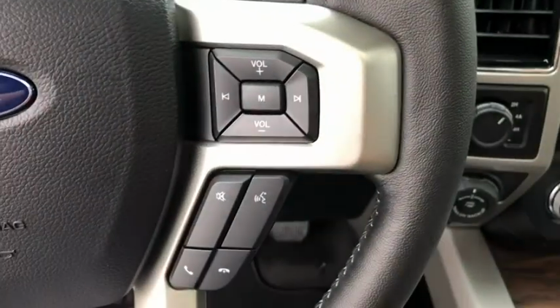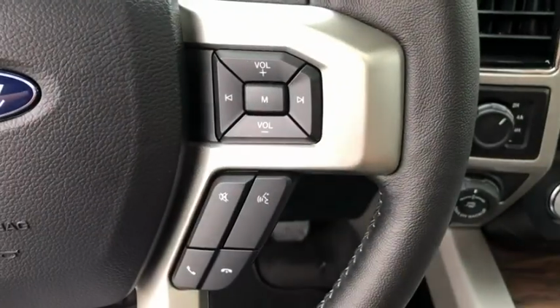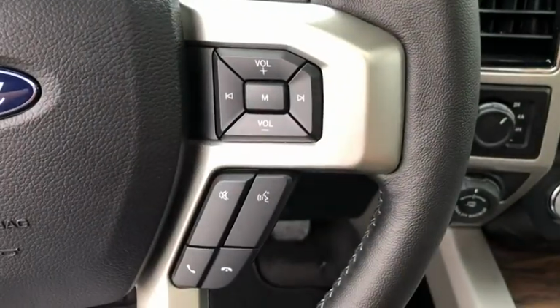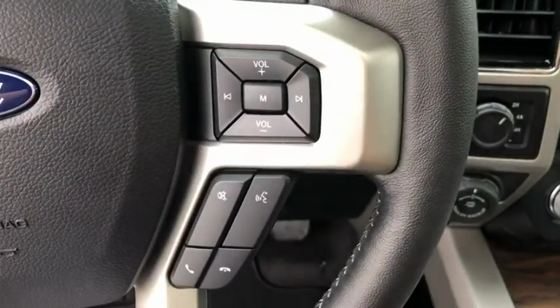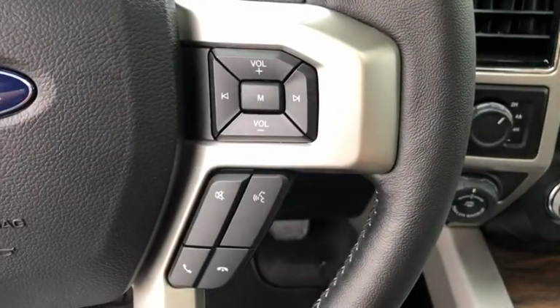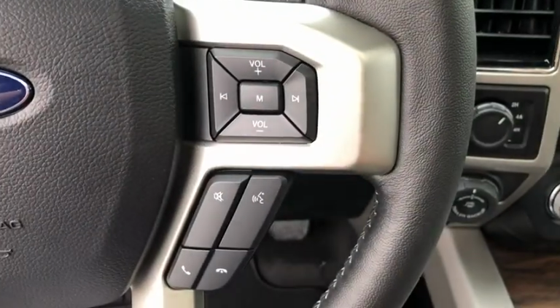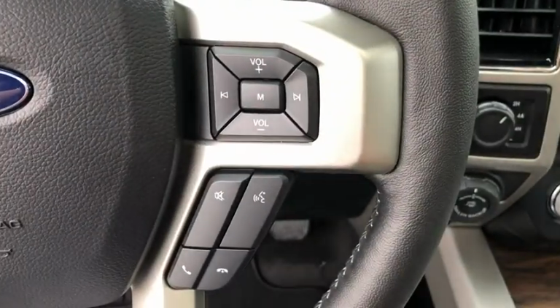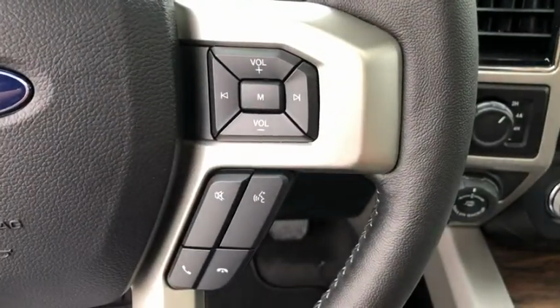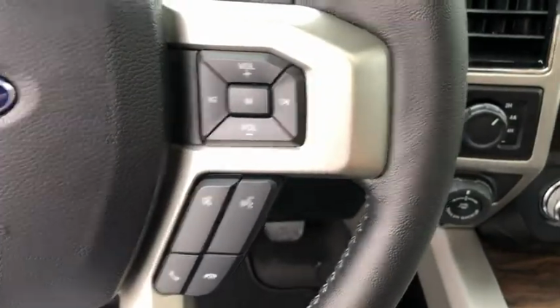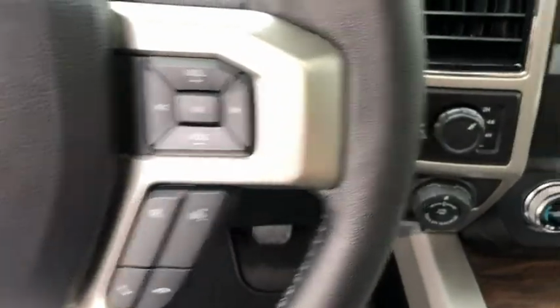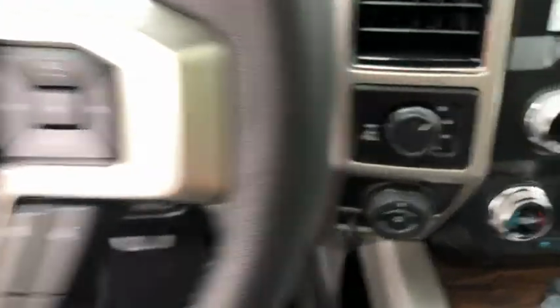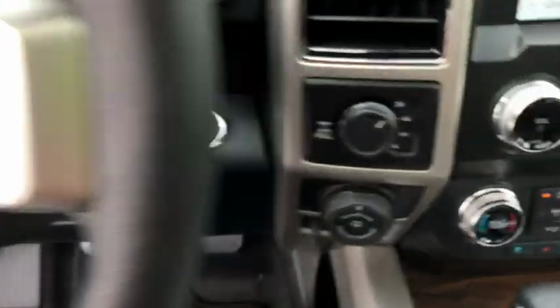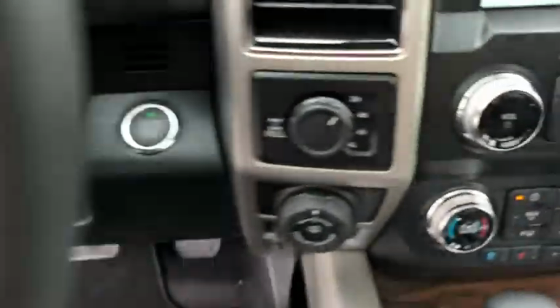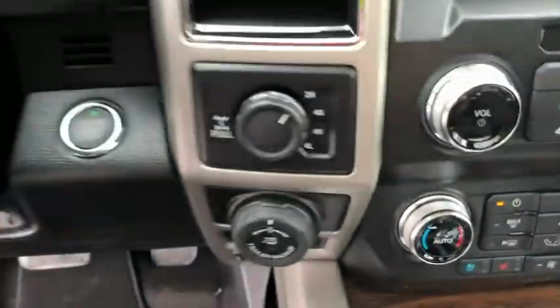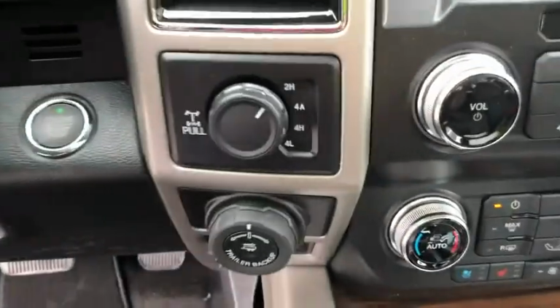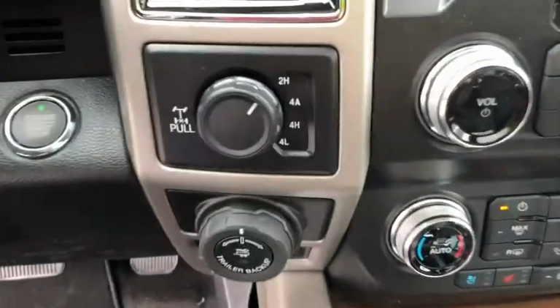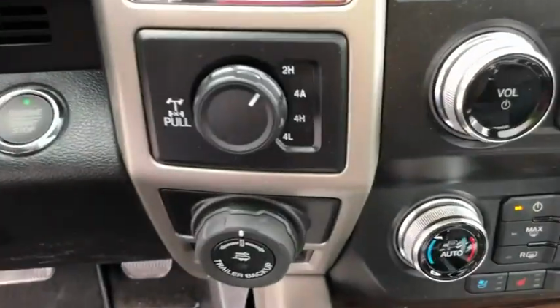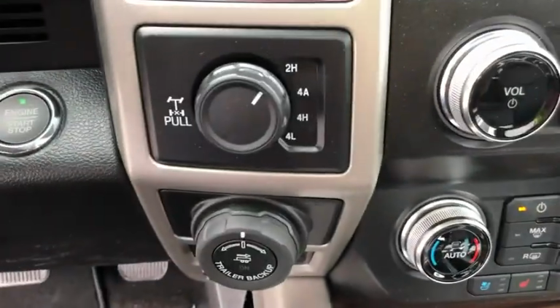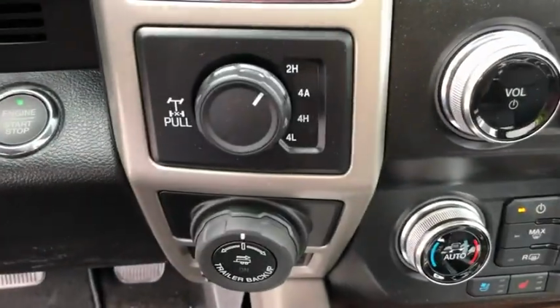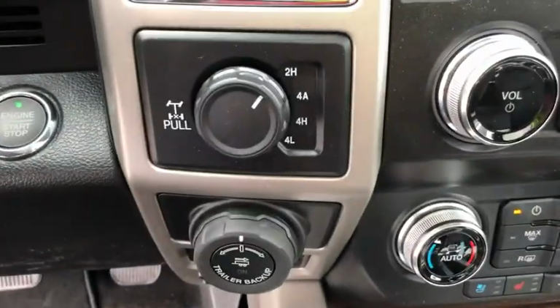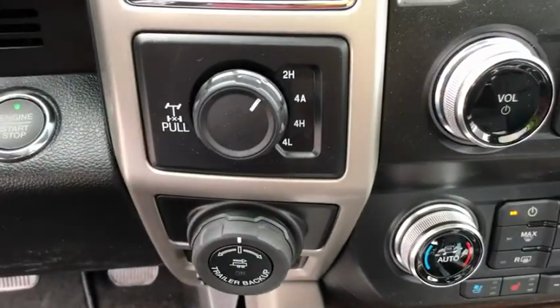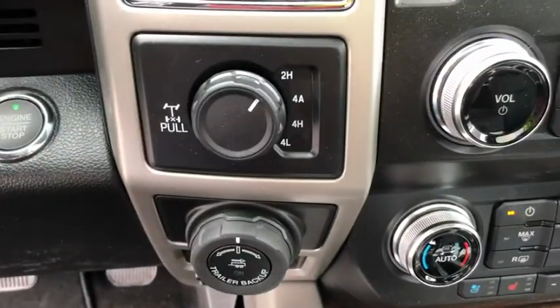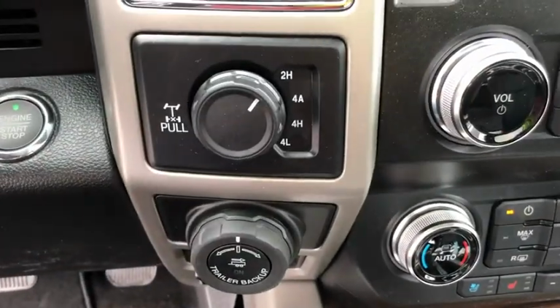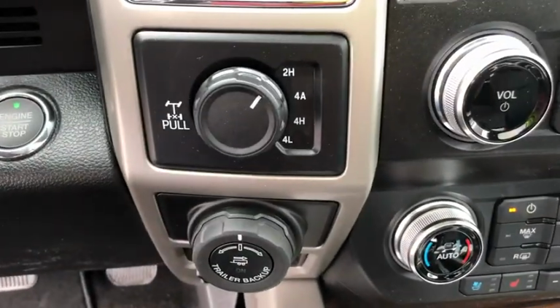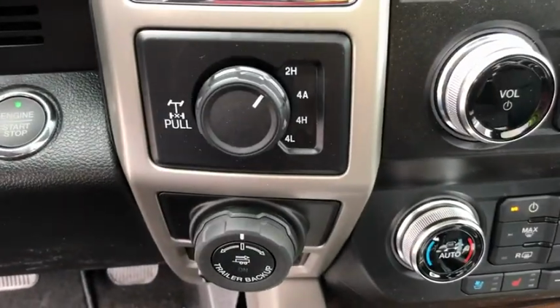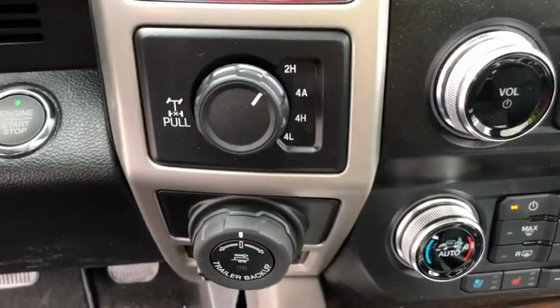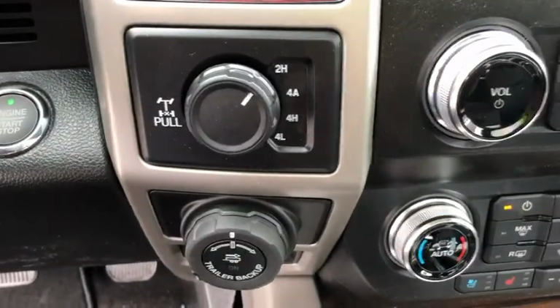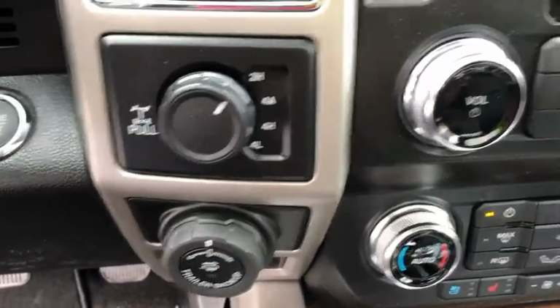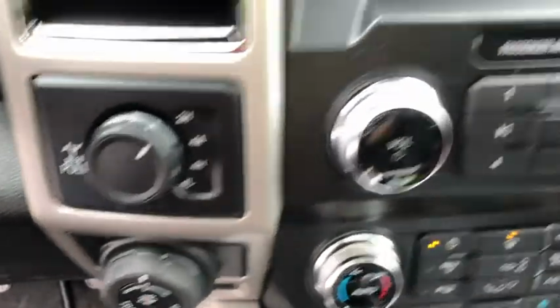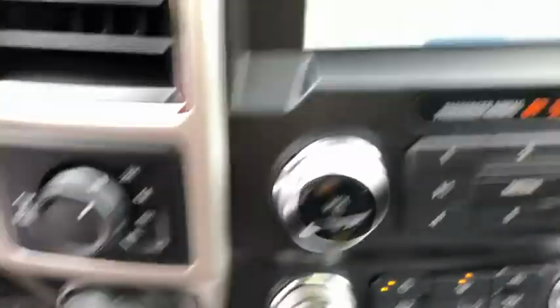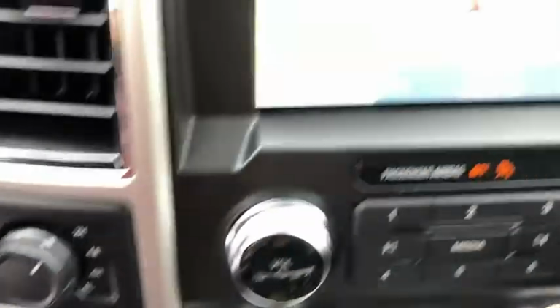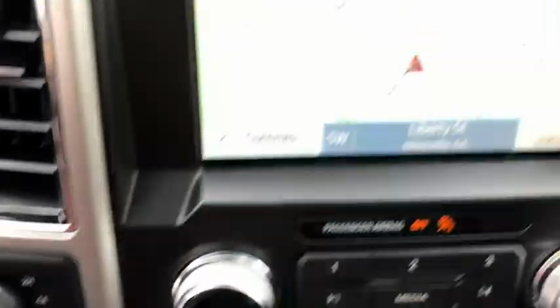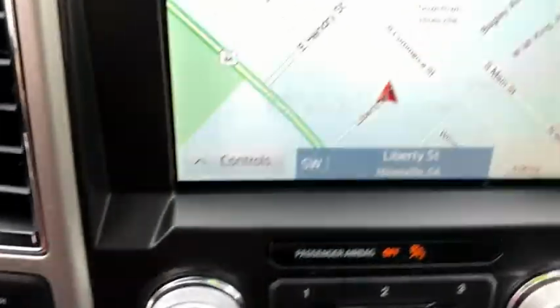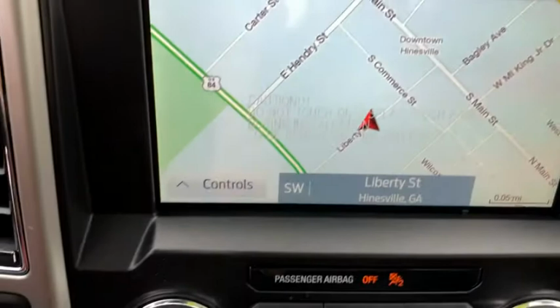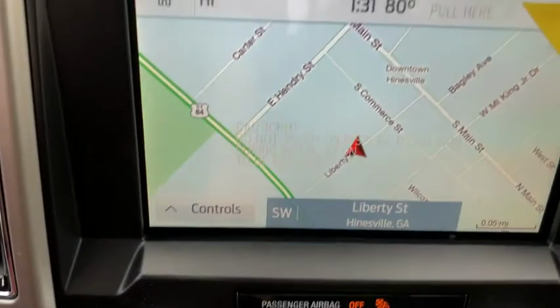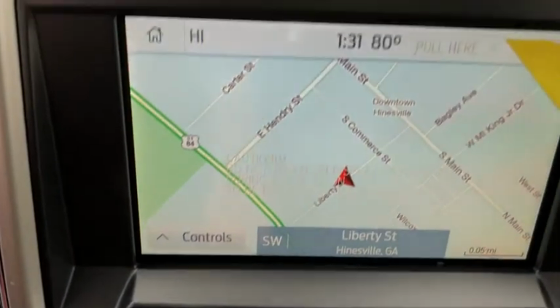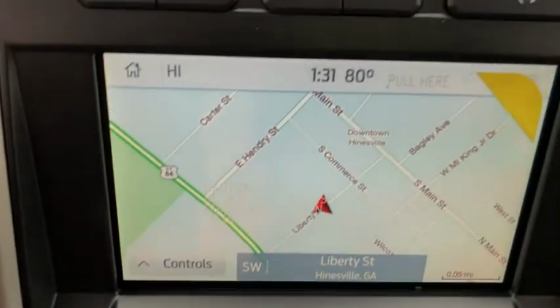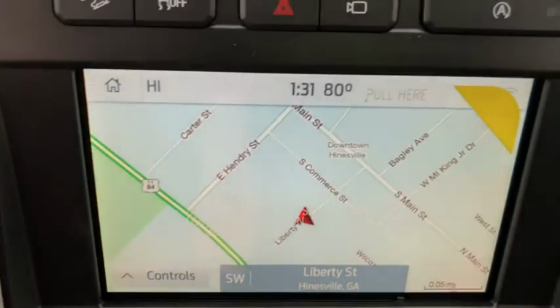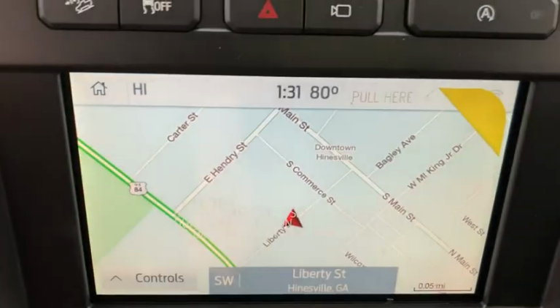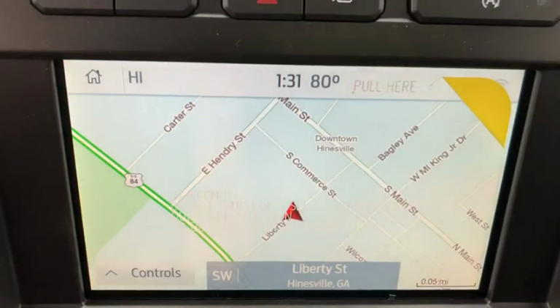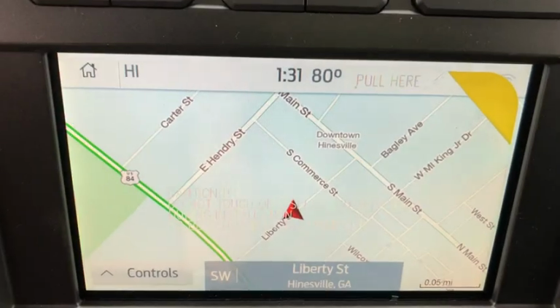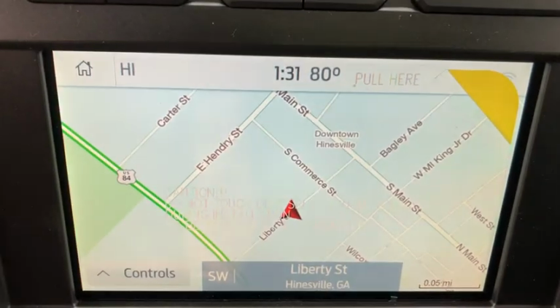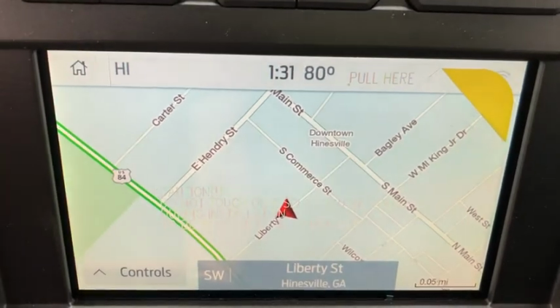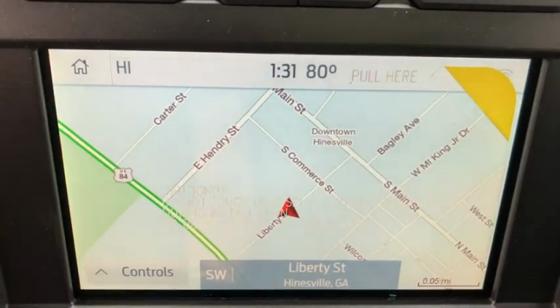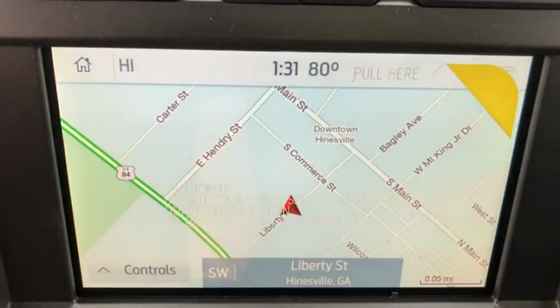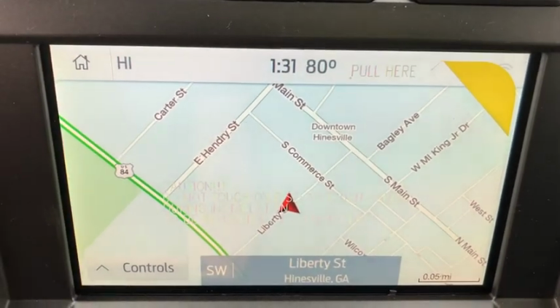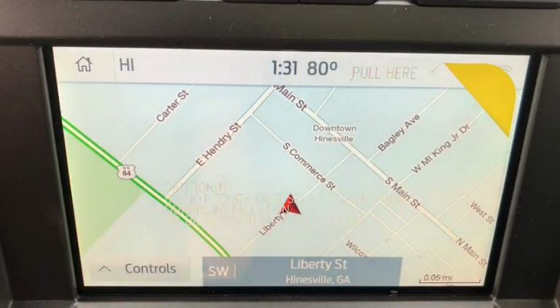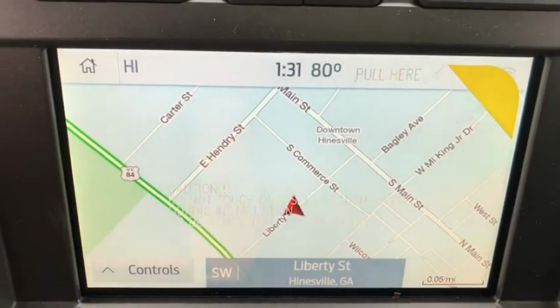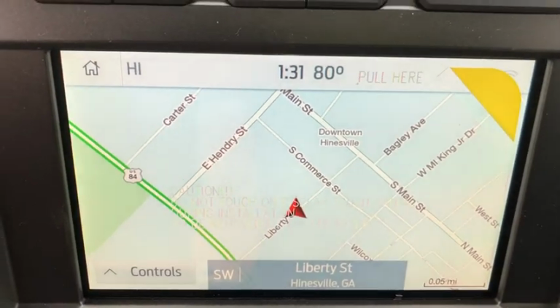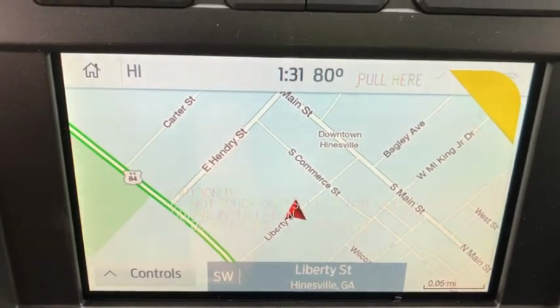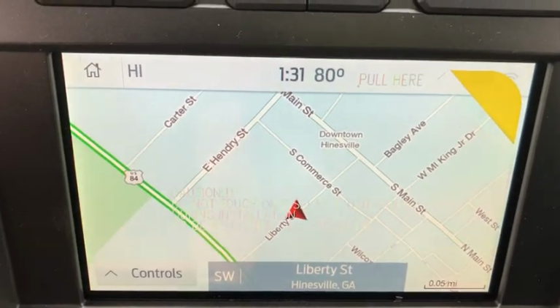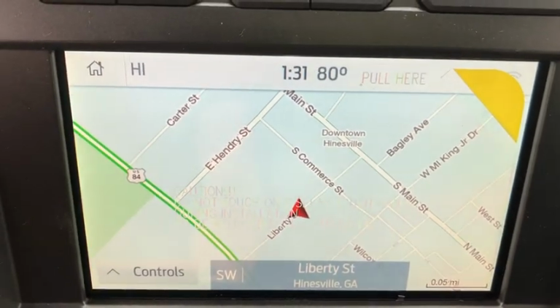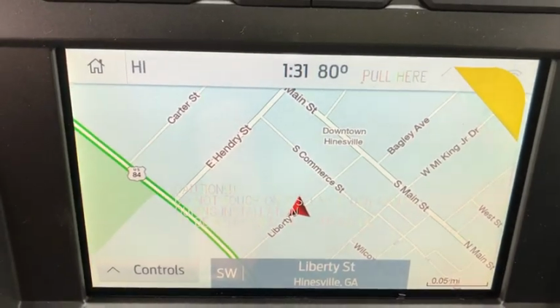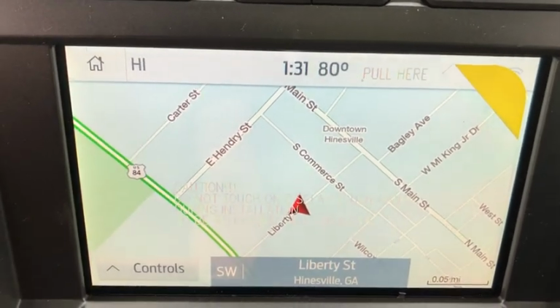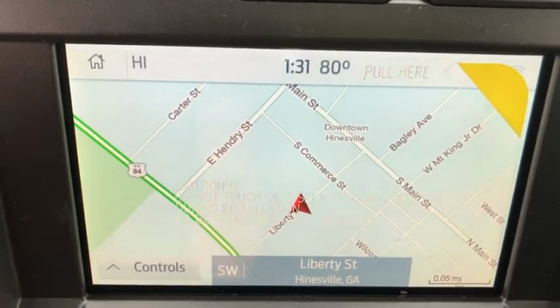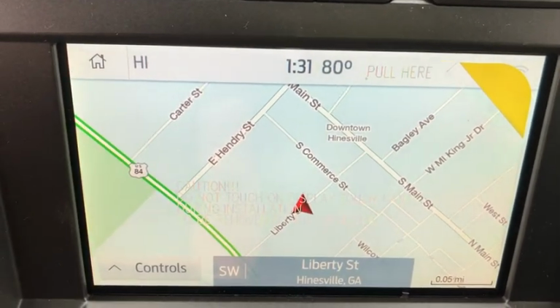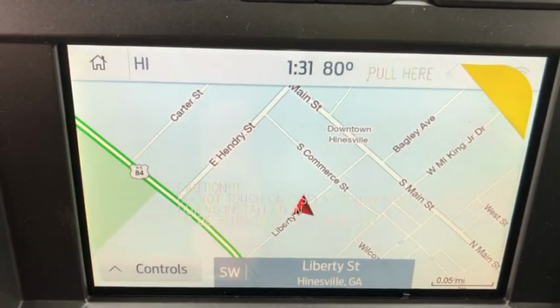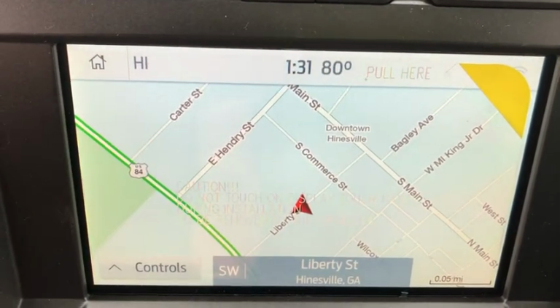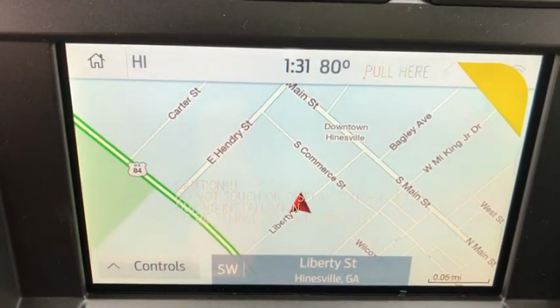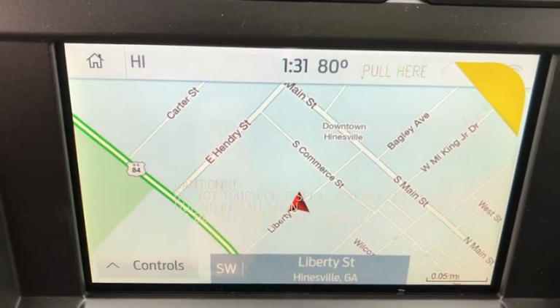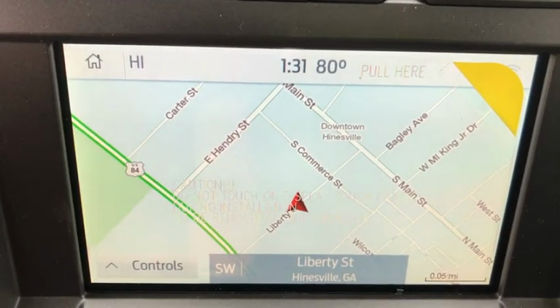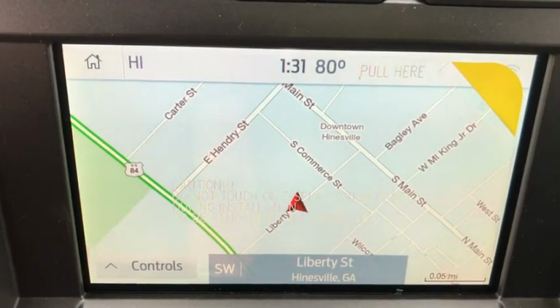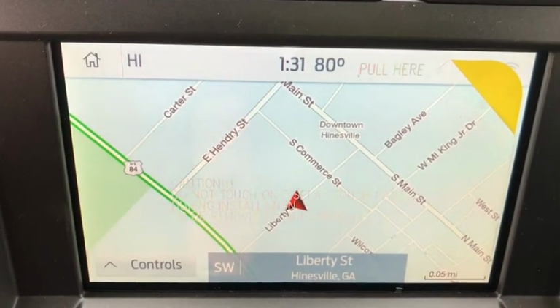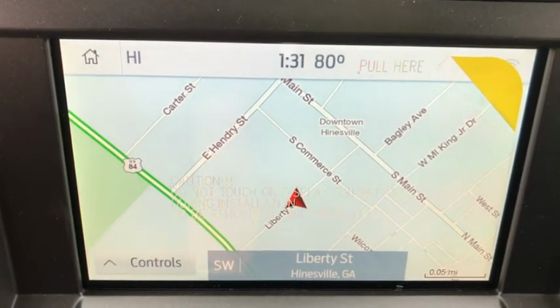Trip computer. Fog lights. Electronic stability control. Brake assist. Remote keyless entry. Panic alarm.